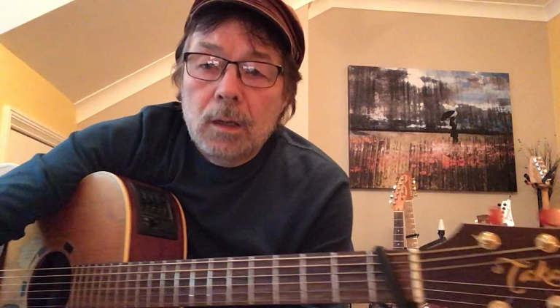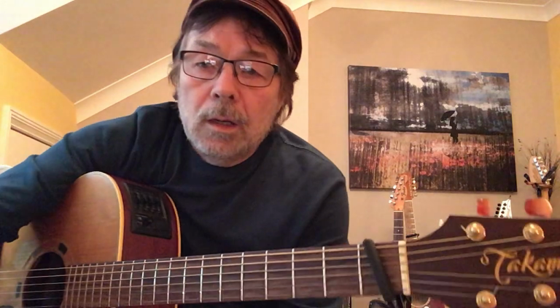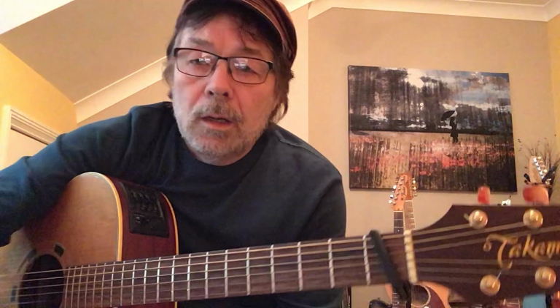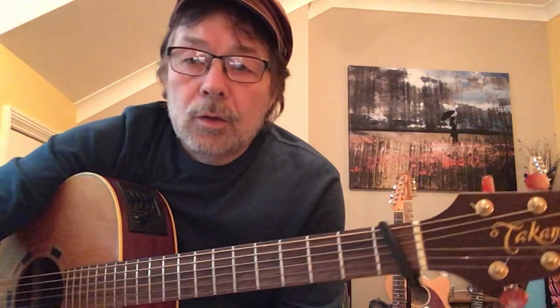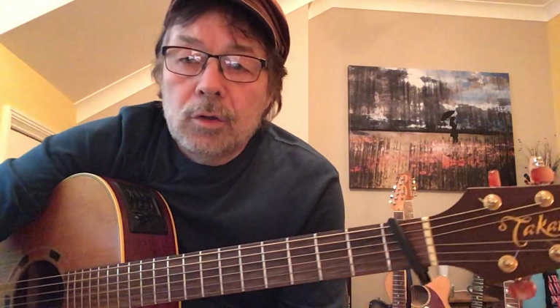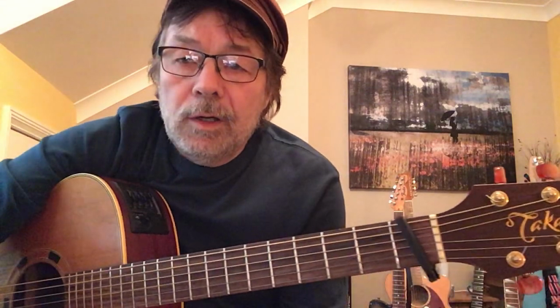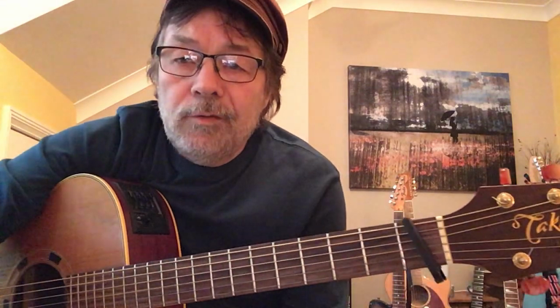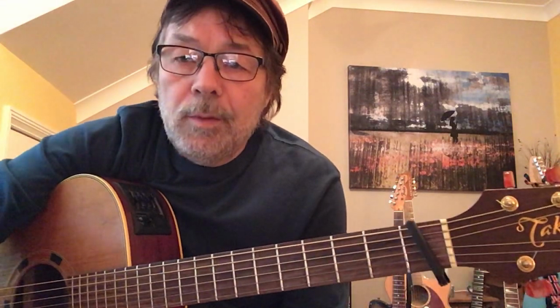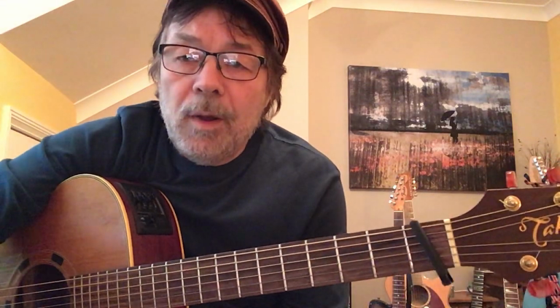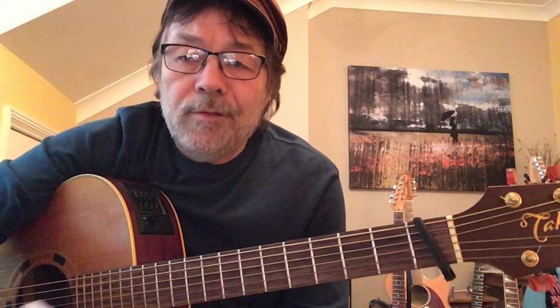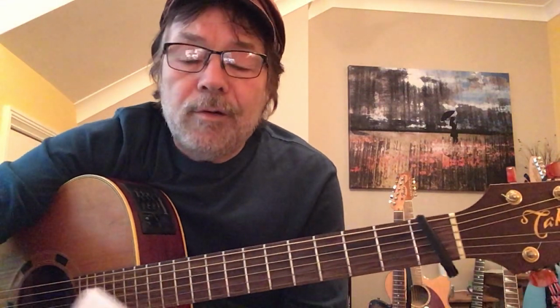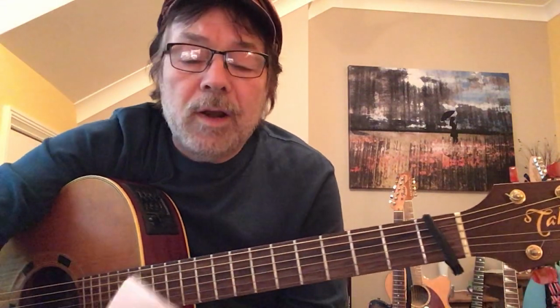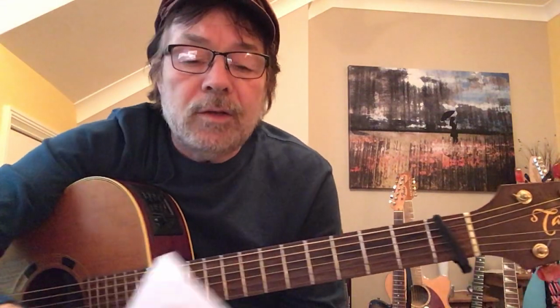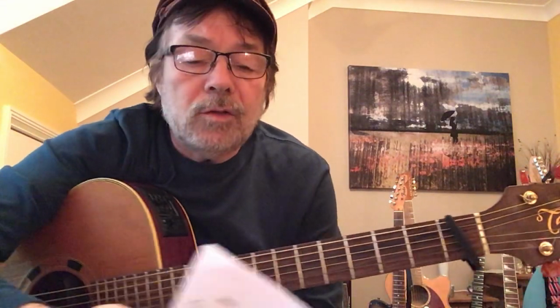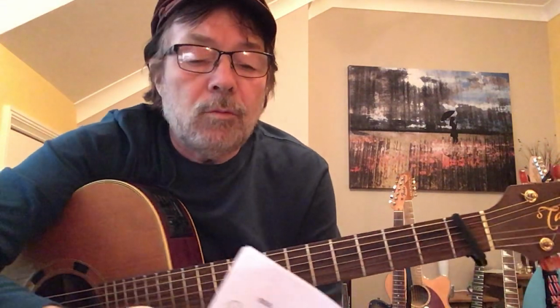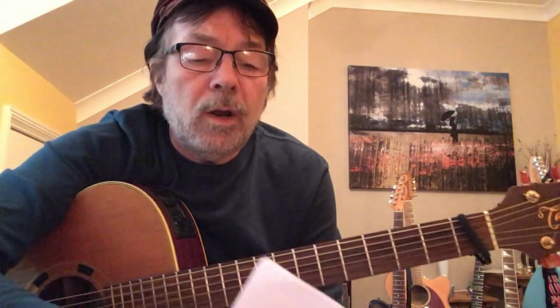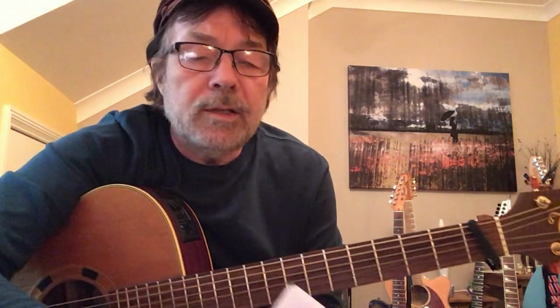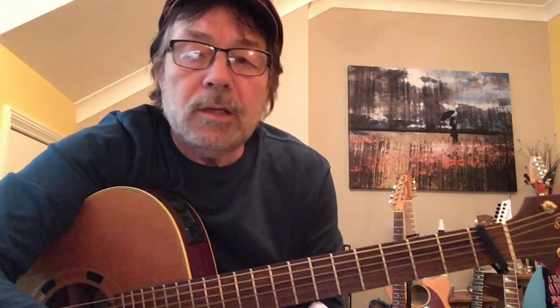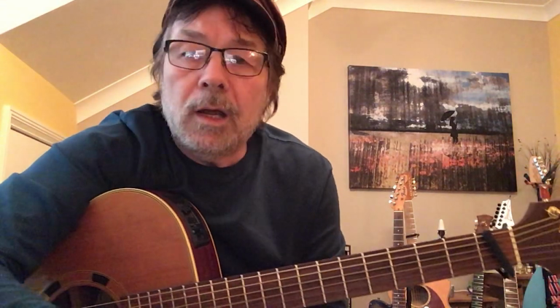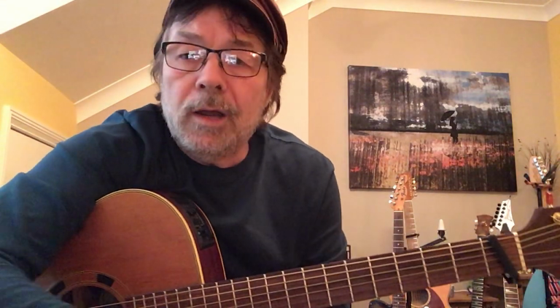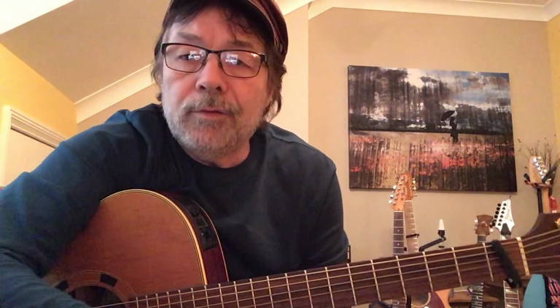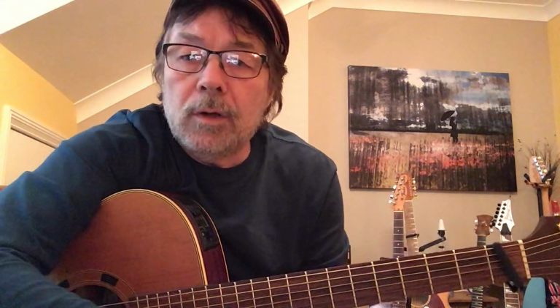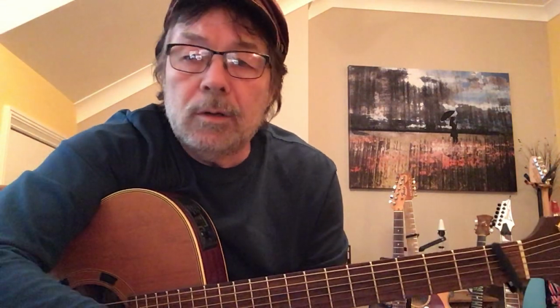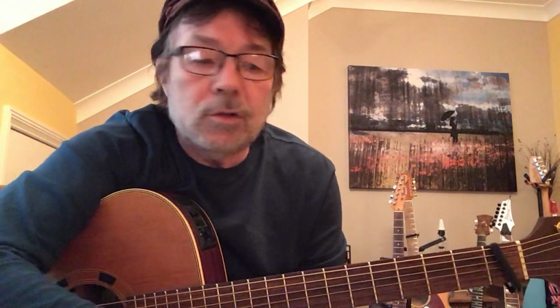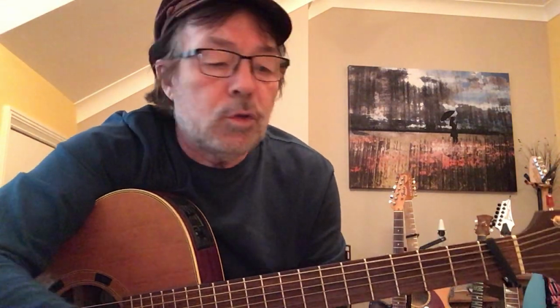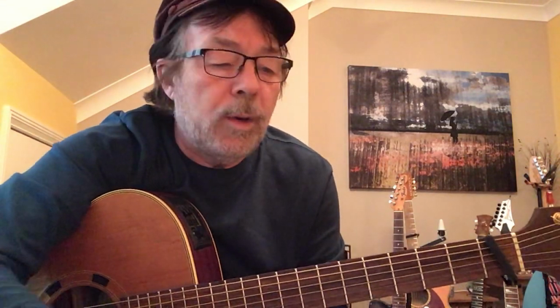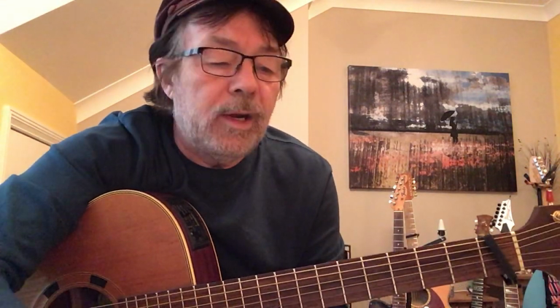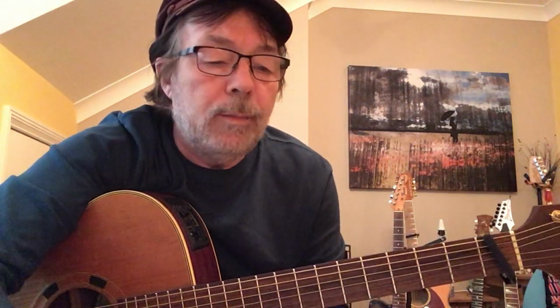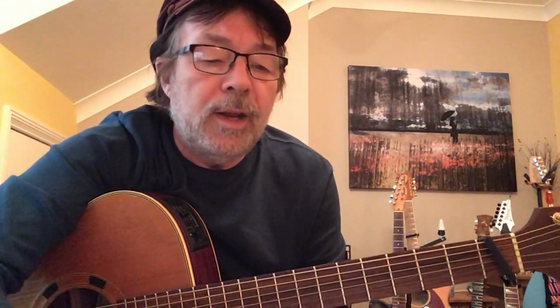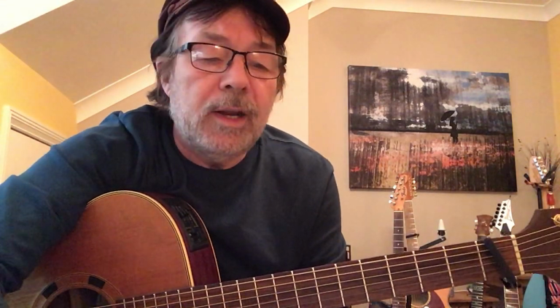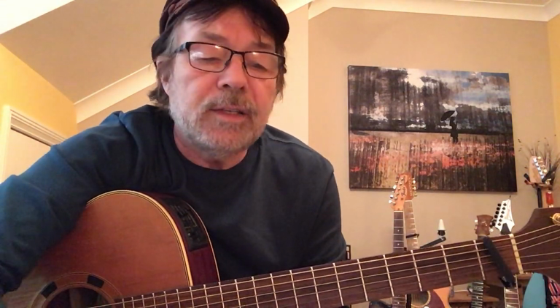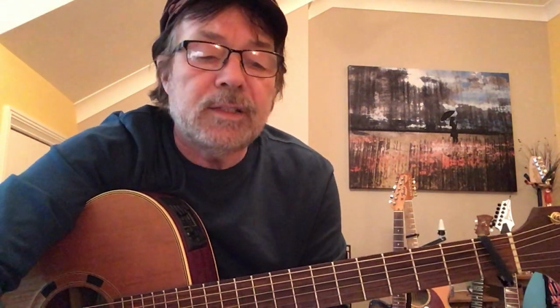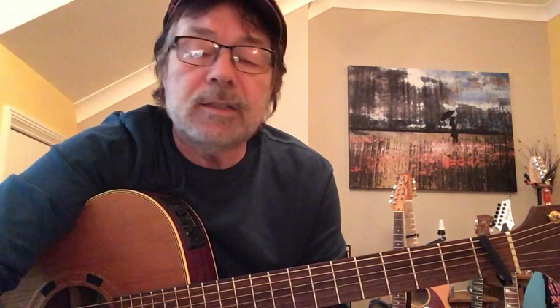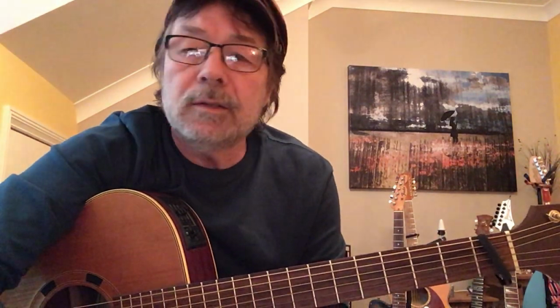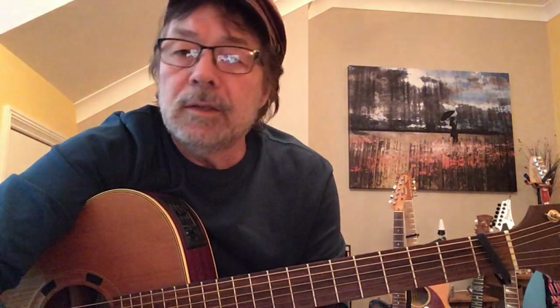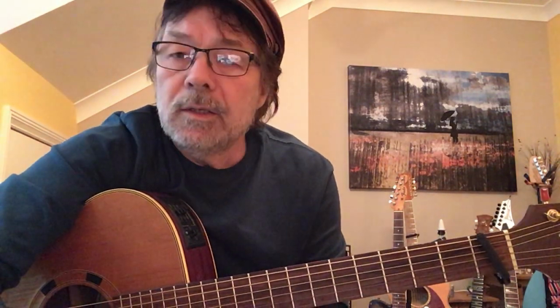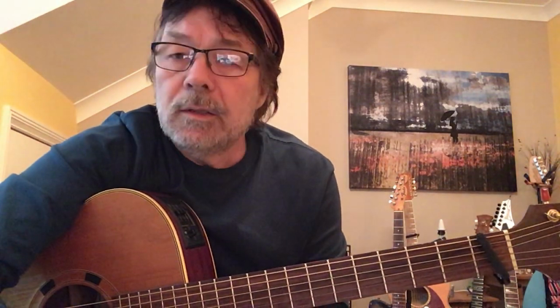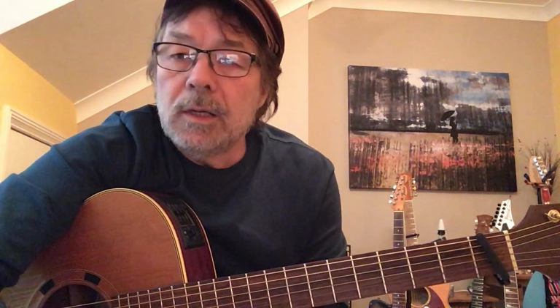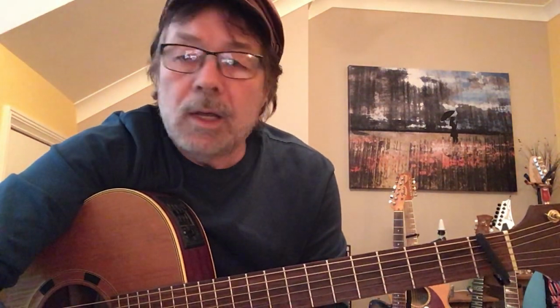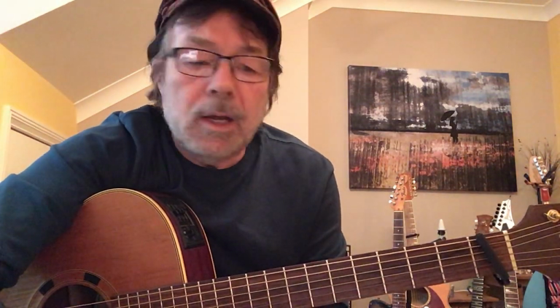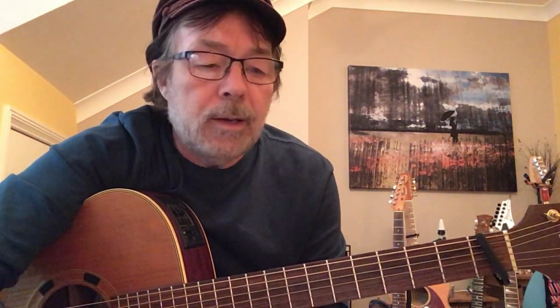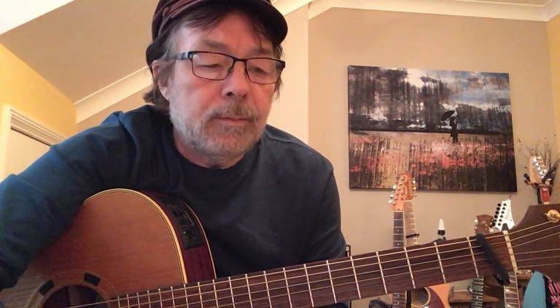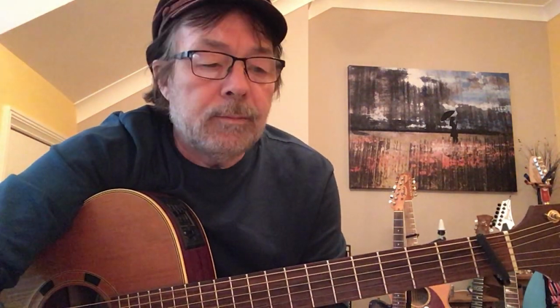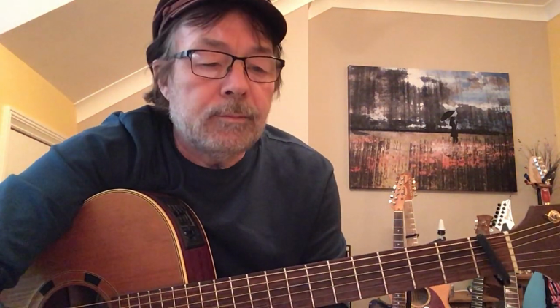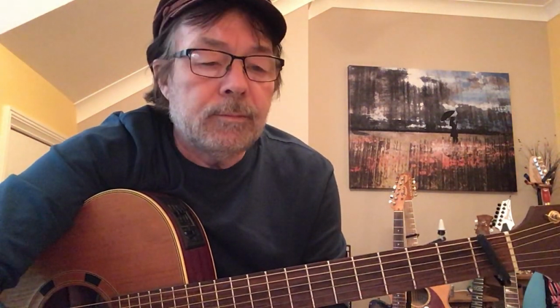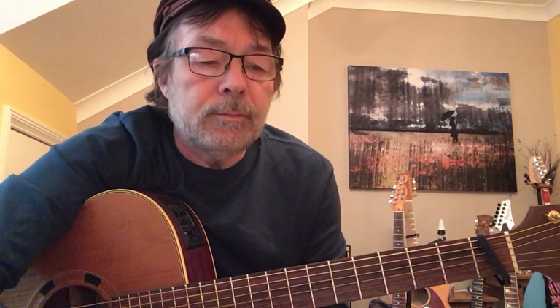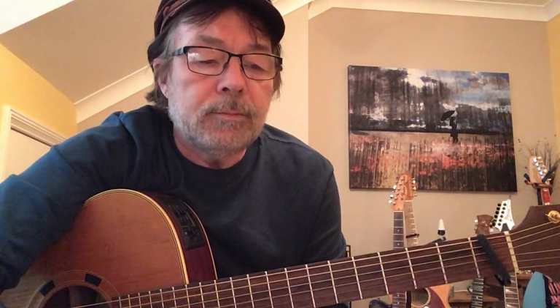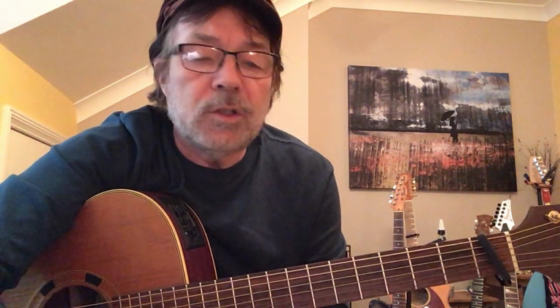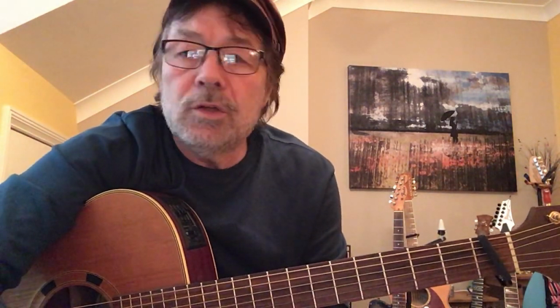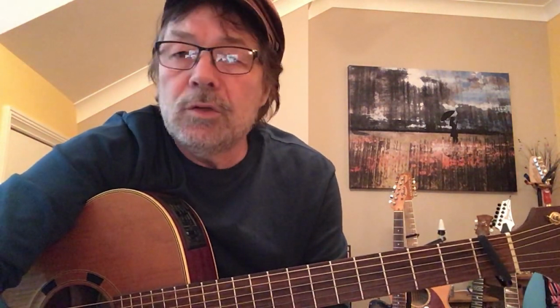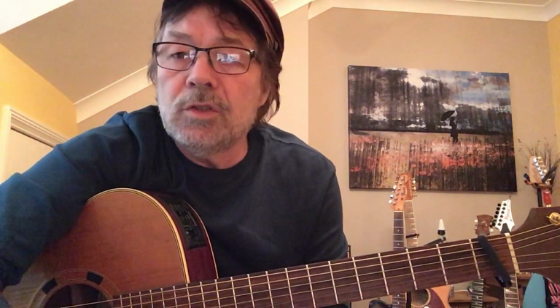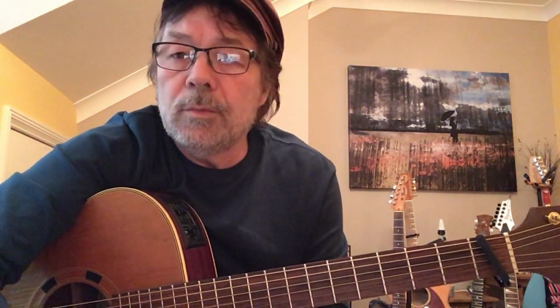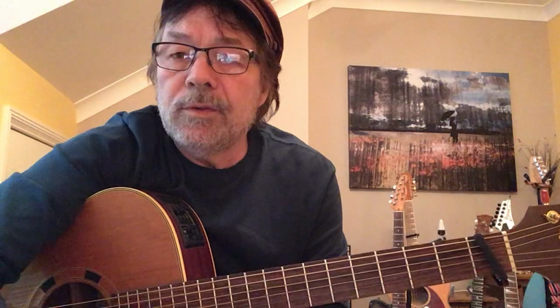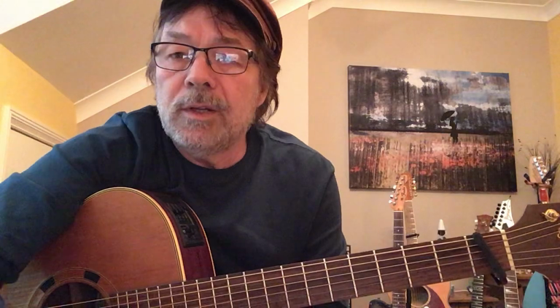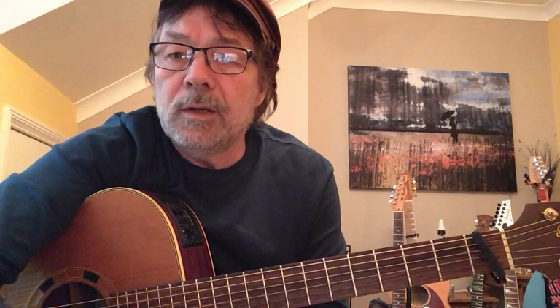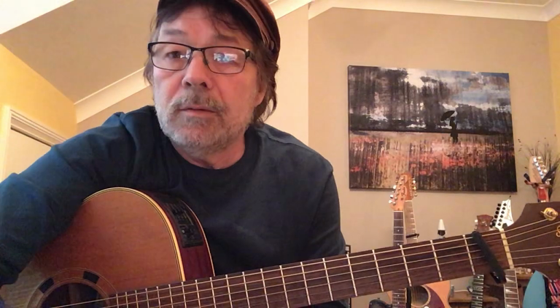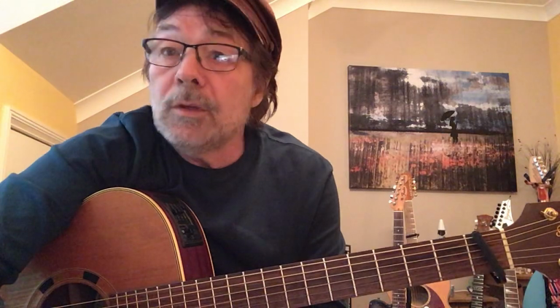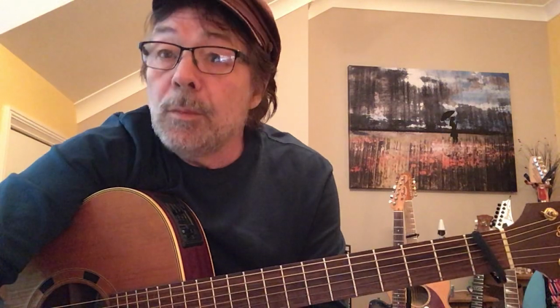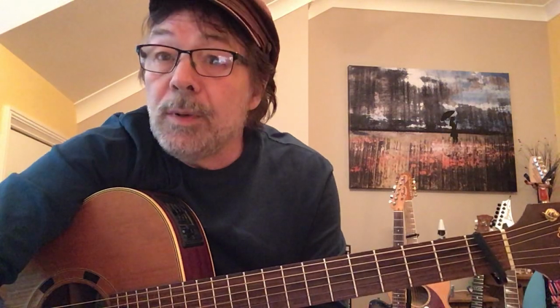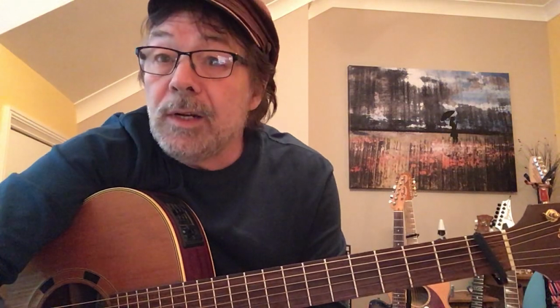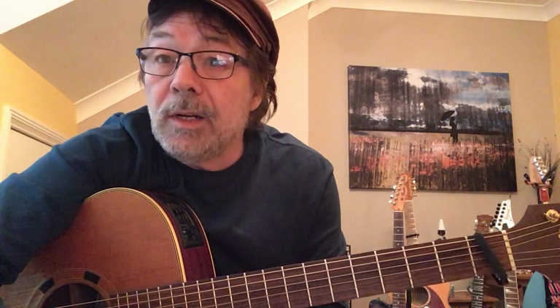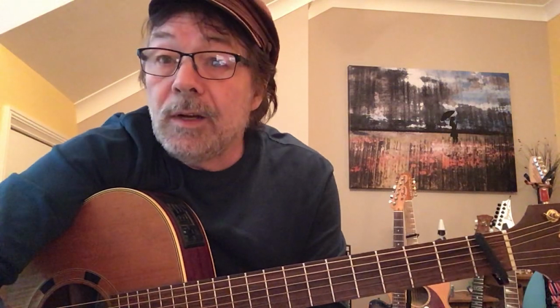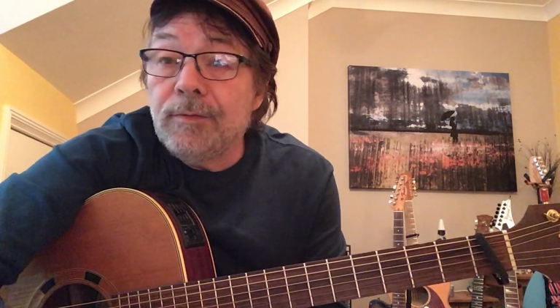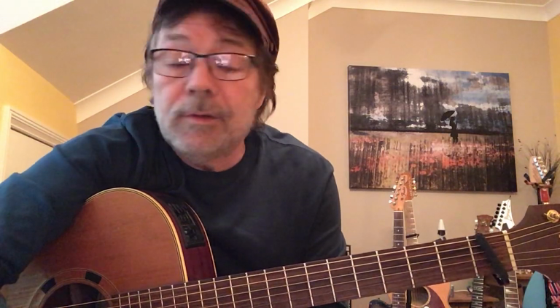Good evening, my friend. I've got 20 minutes to do something completely different.